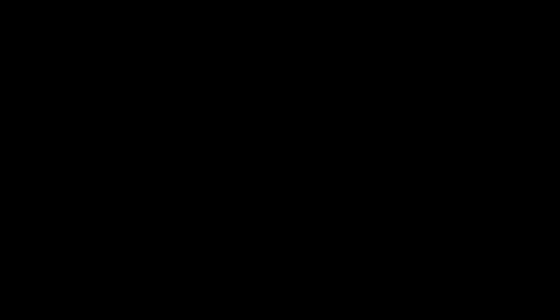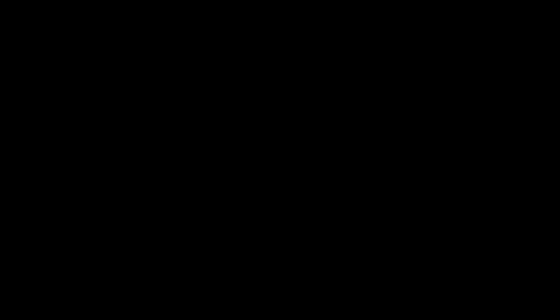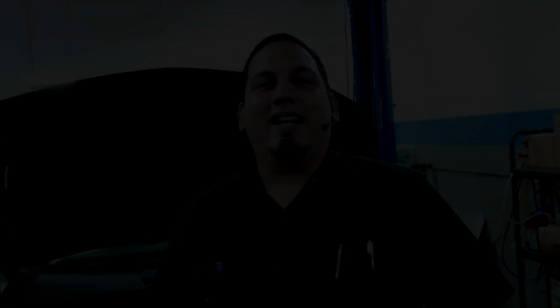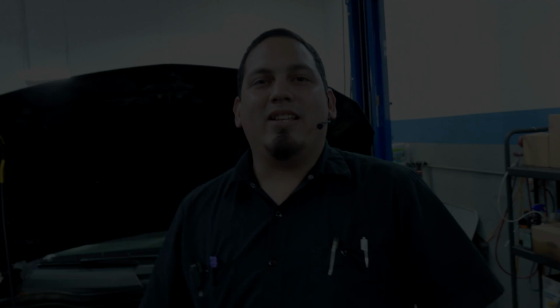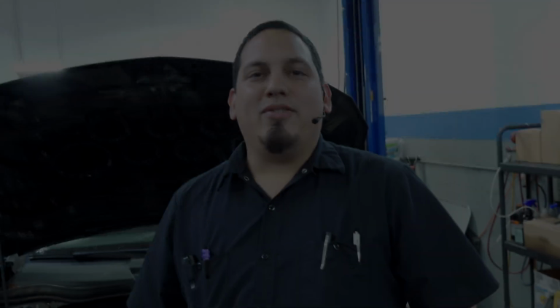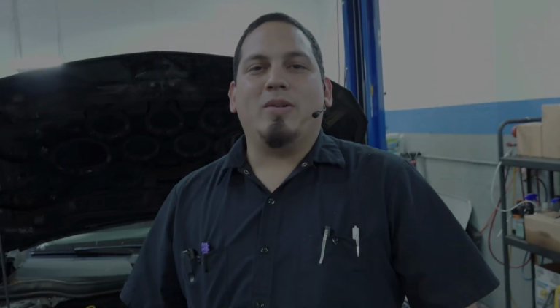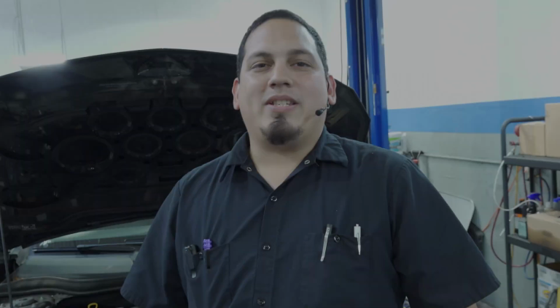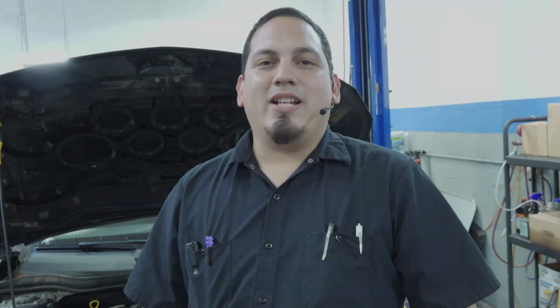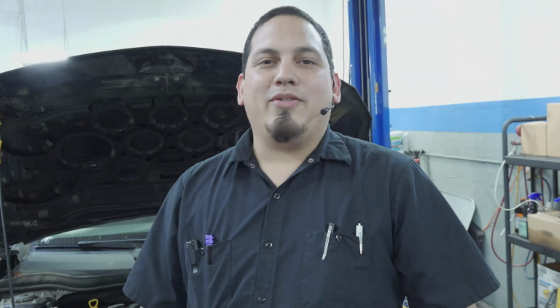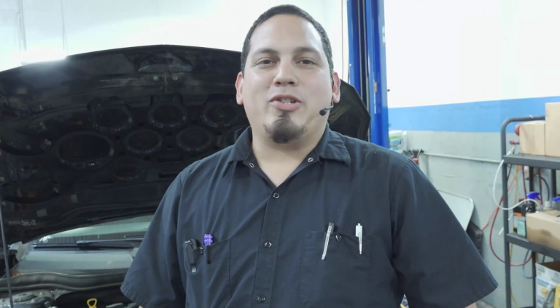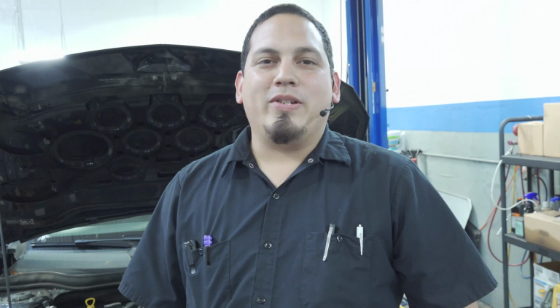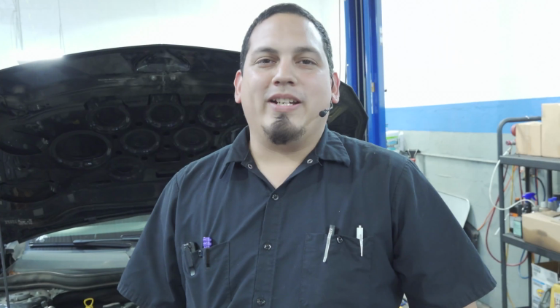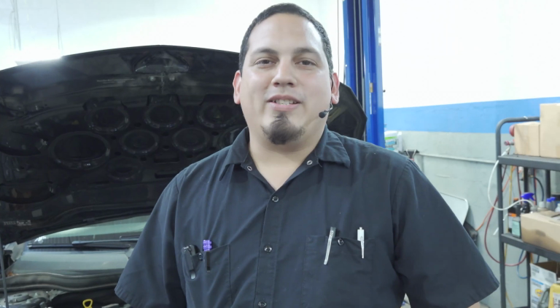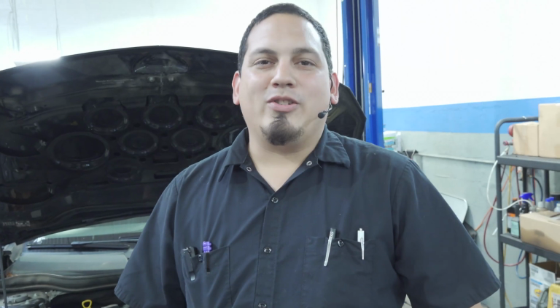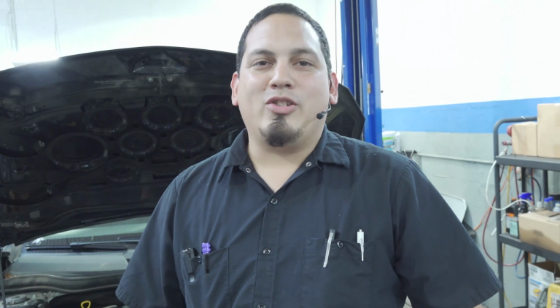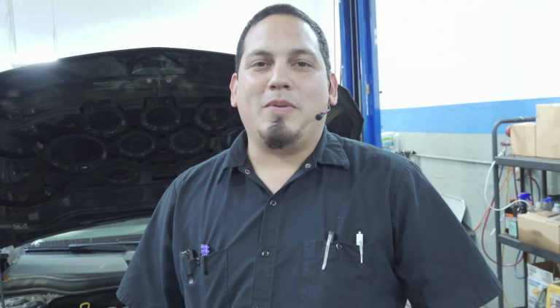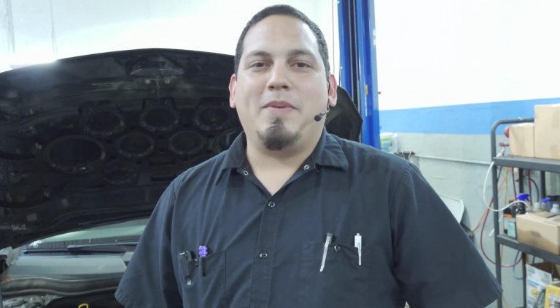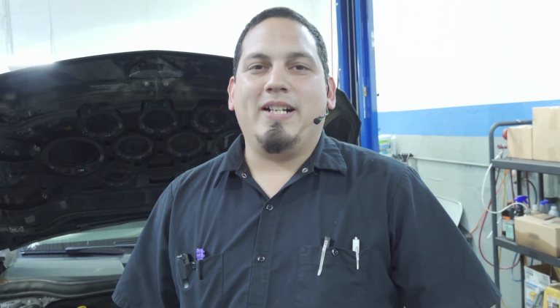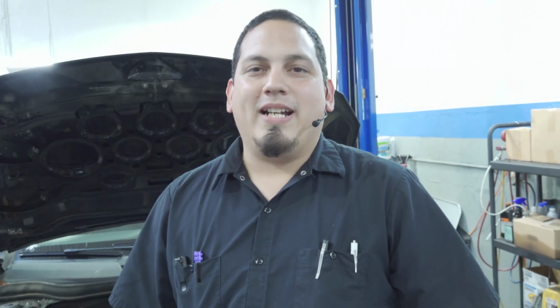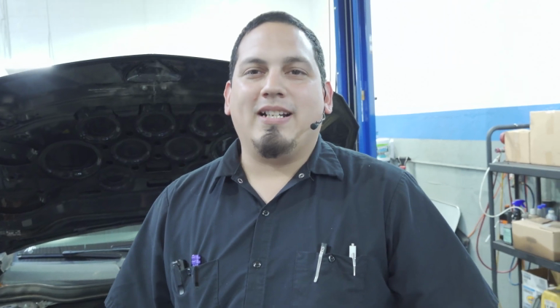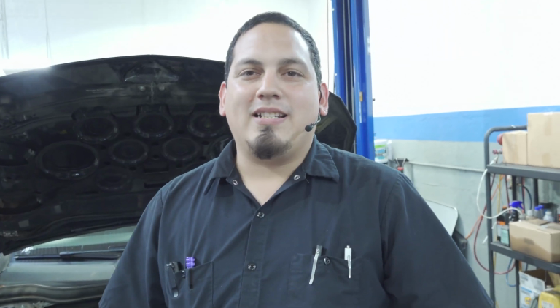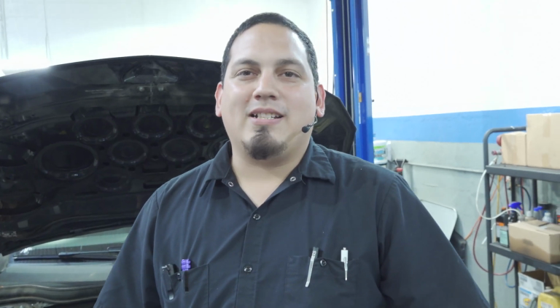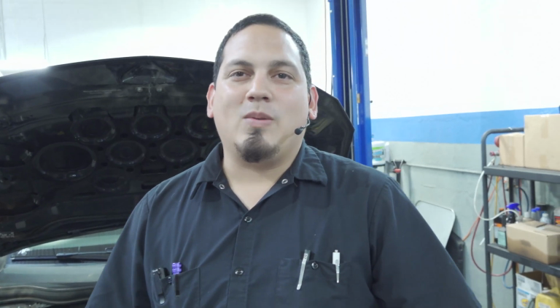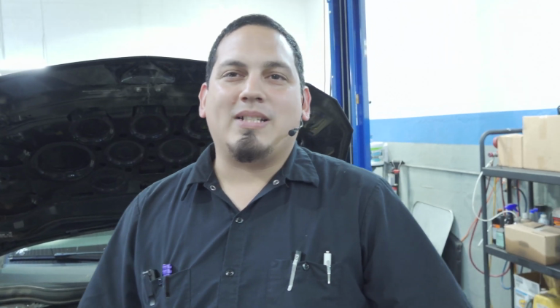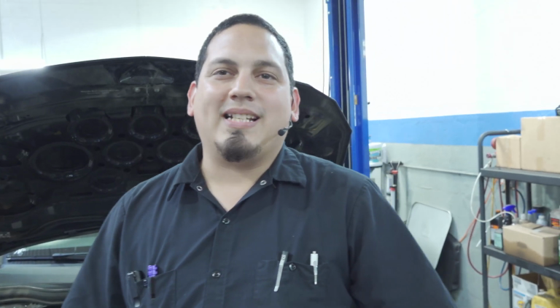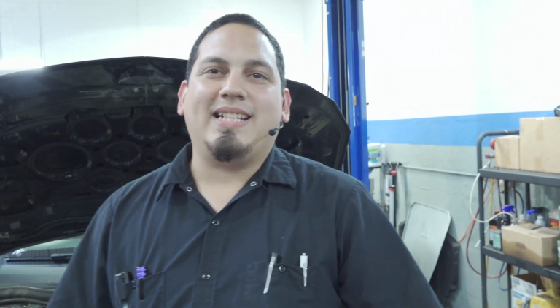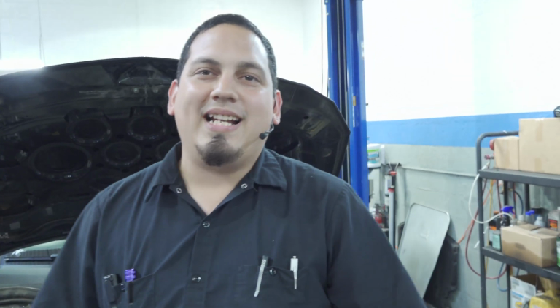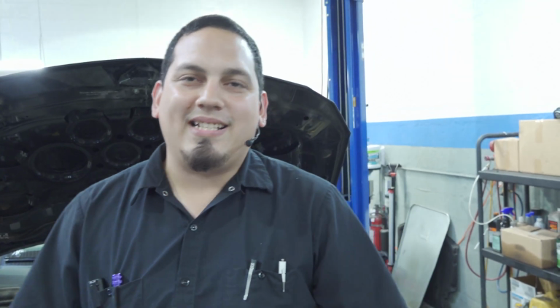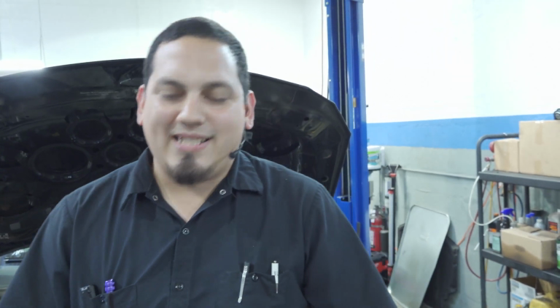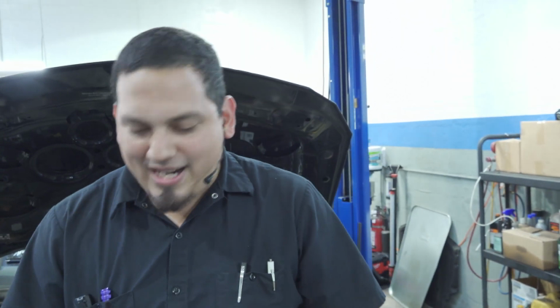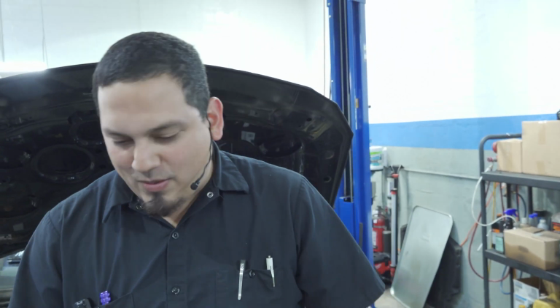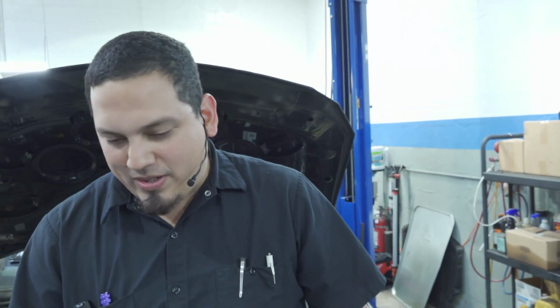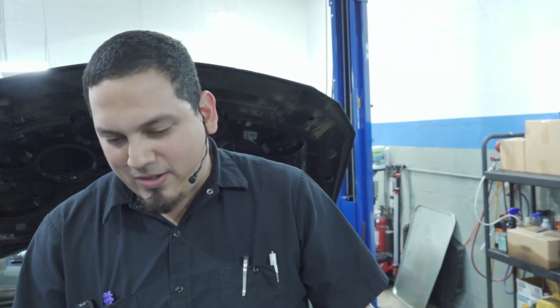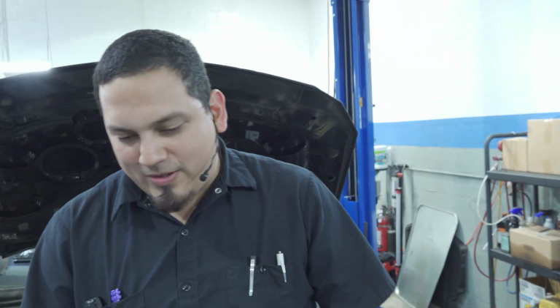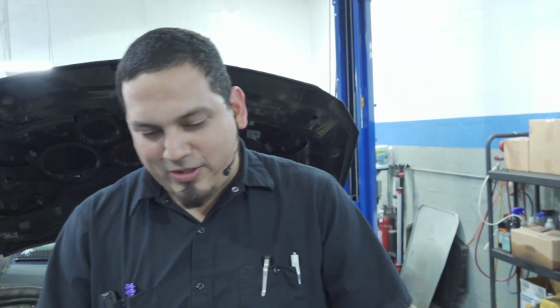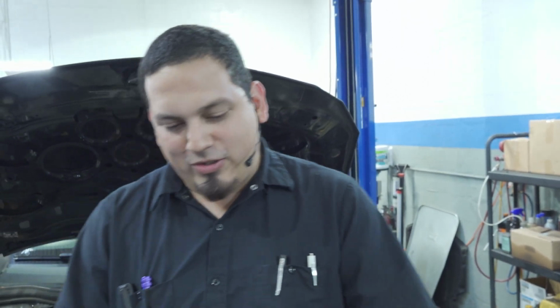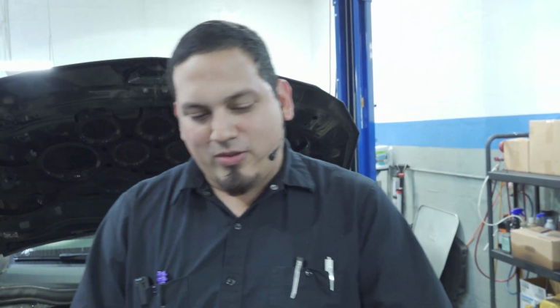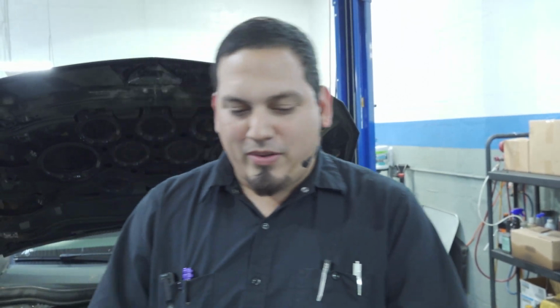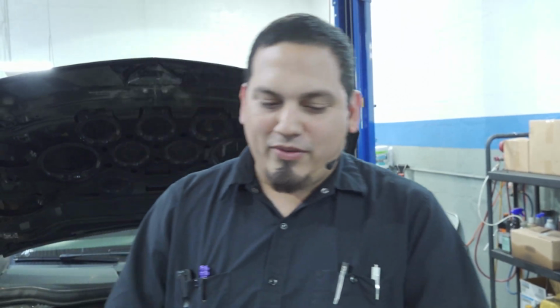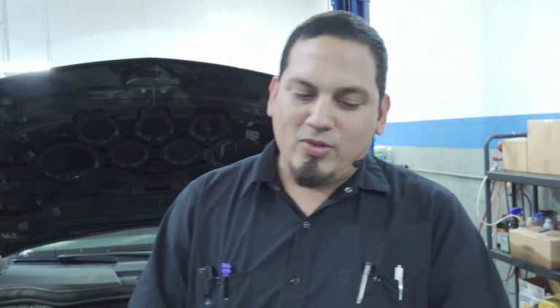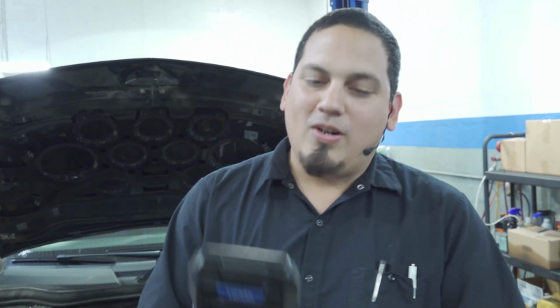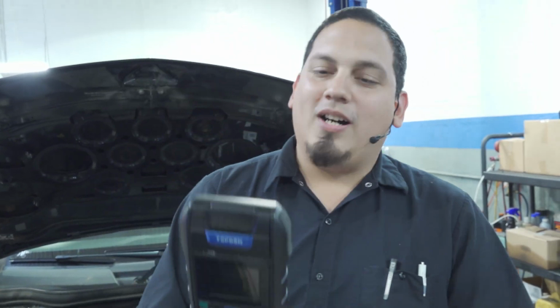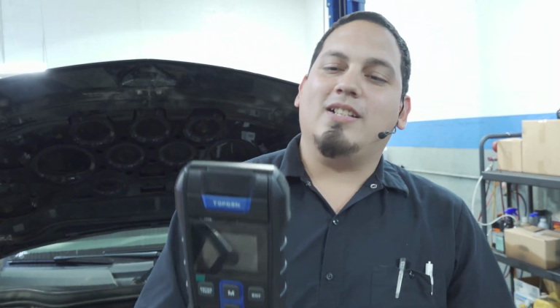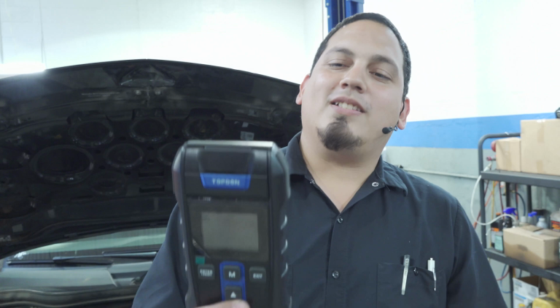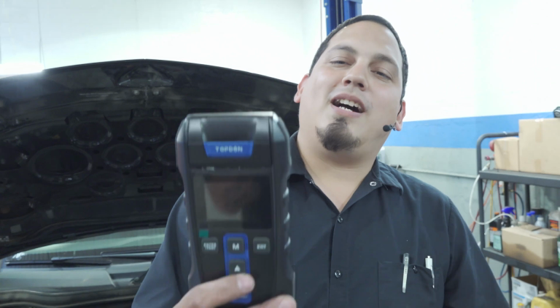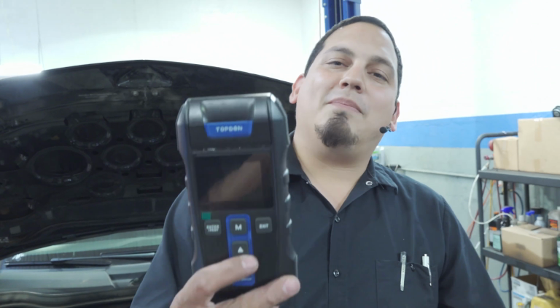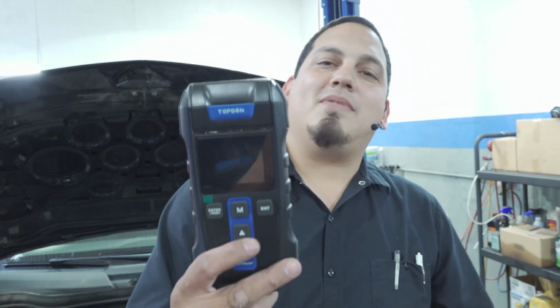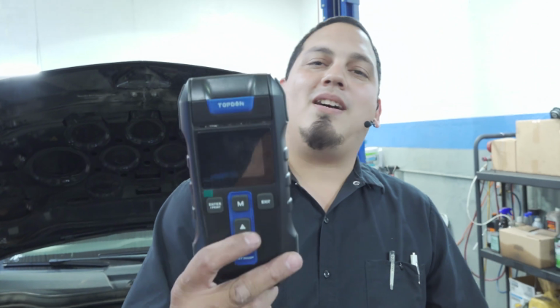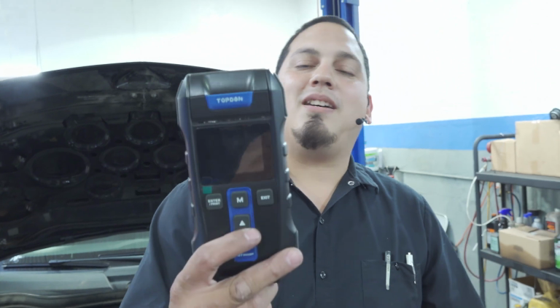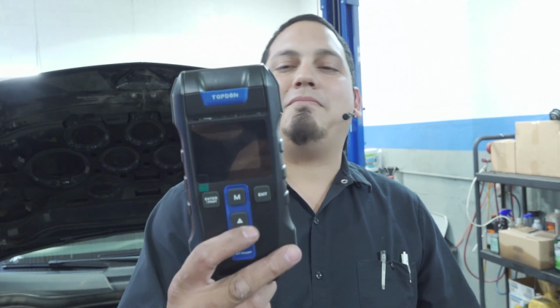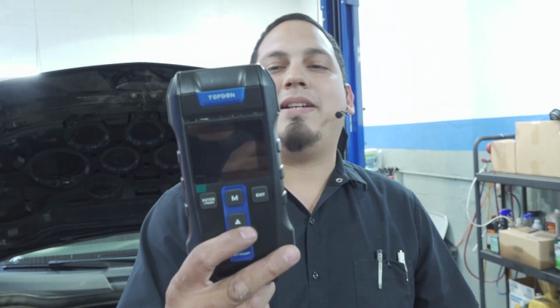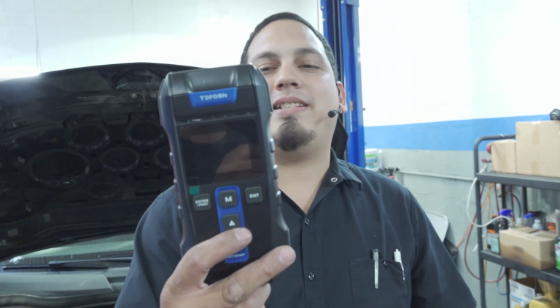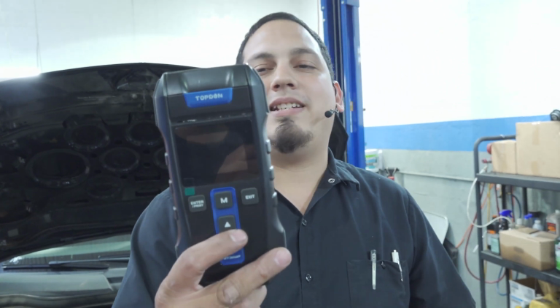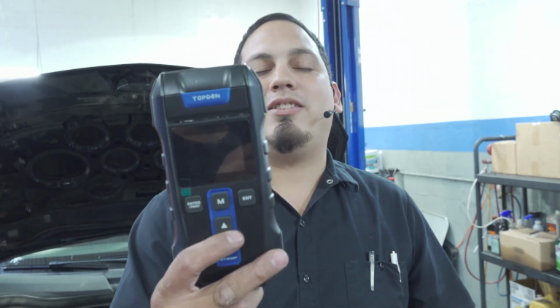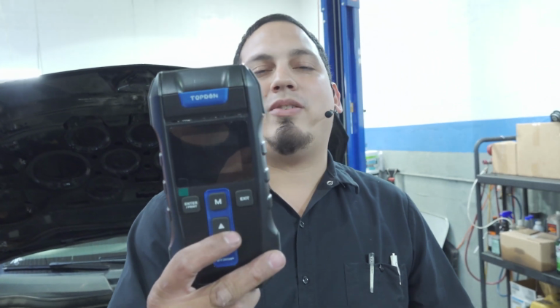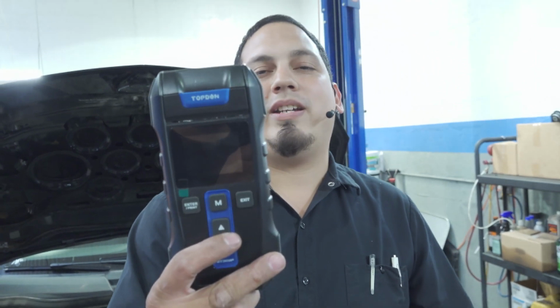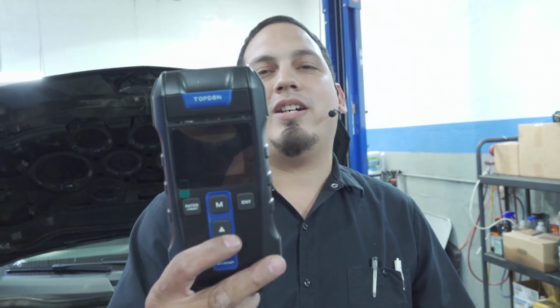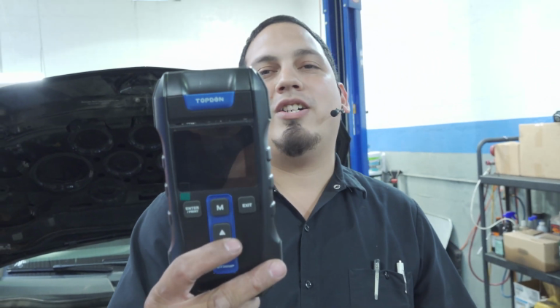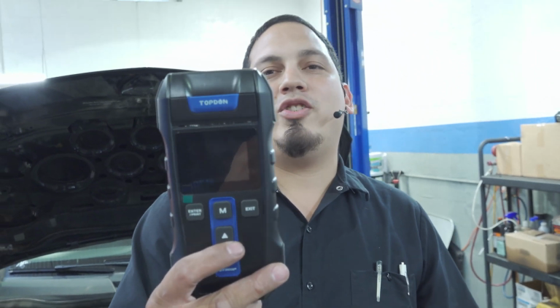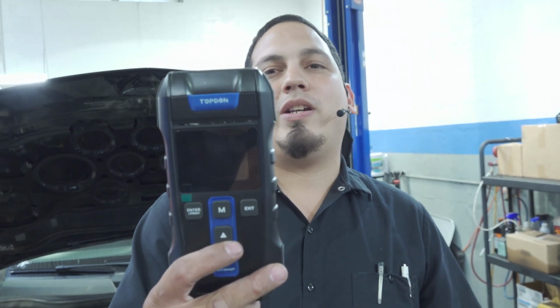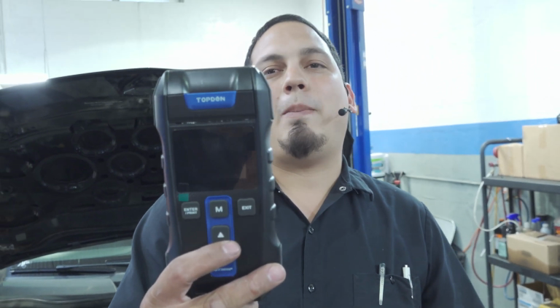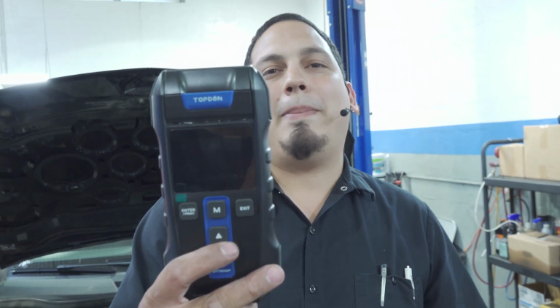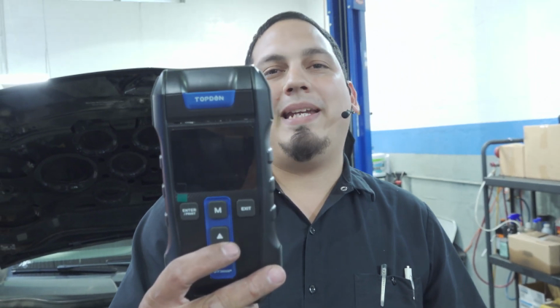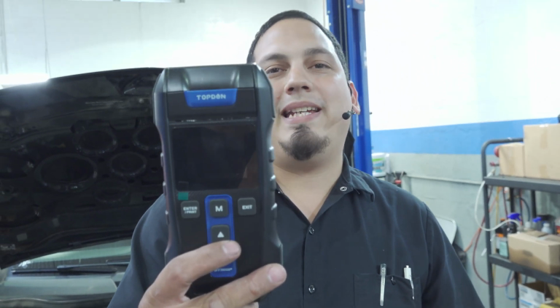Hey there viewers, thank you for tuning in to Super Mario Diagnostics once again. Today we are going to do a review on the Top Dawn BT300P.